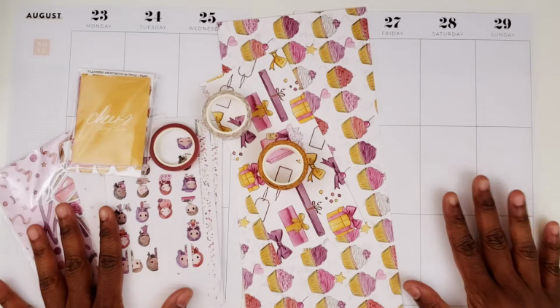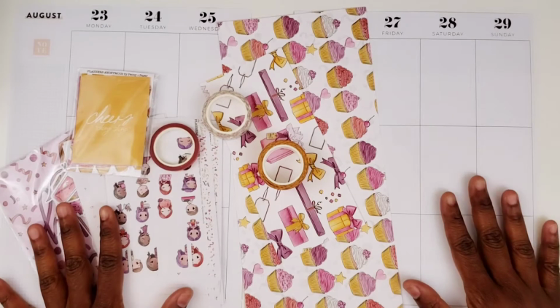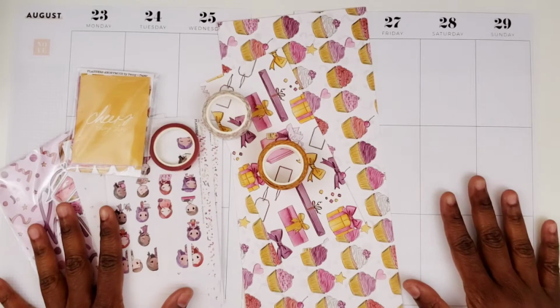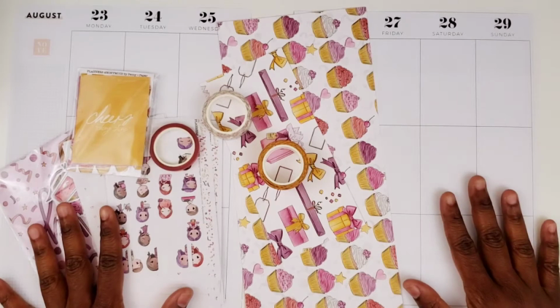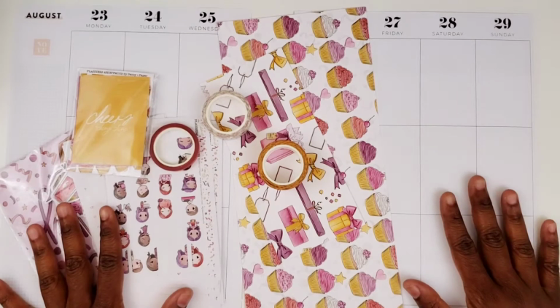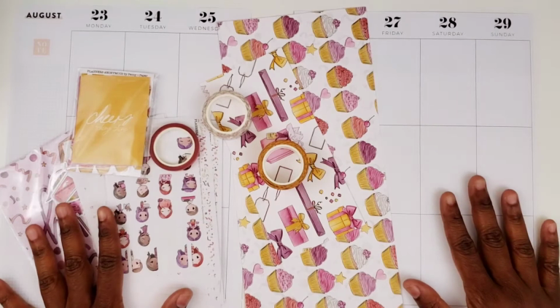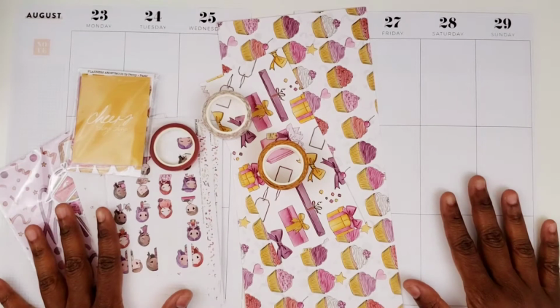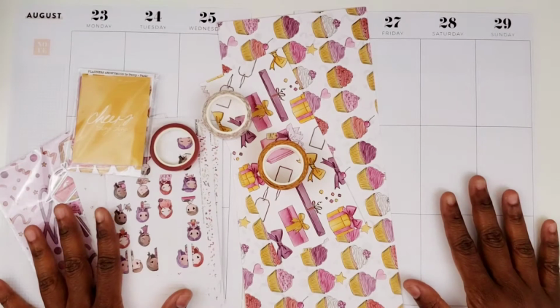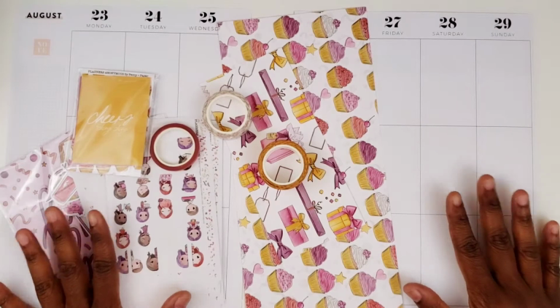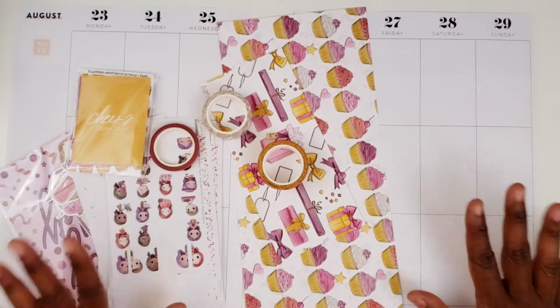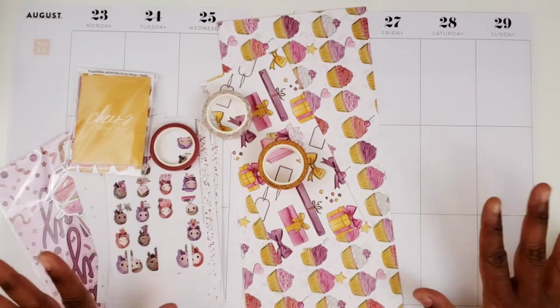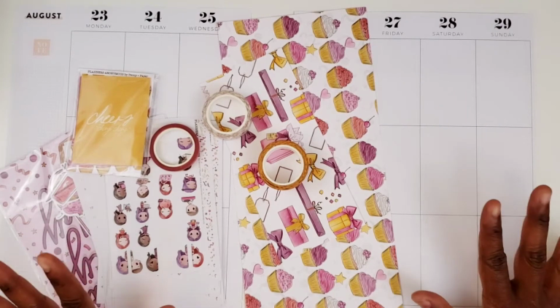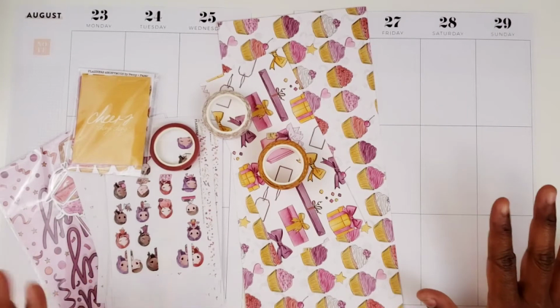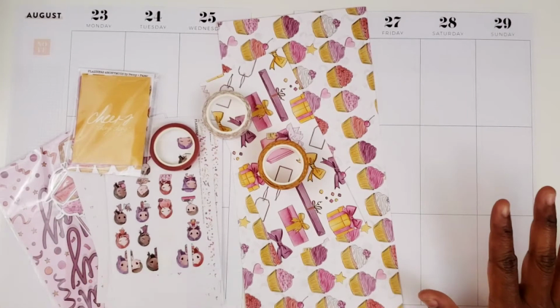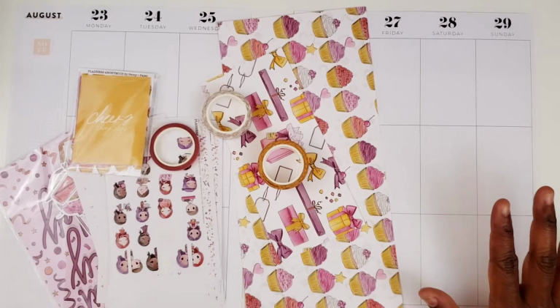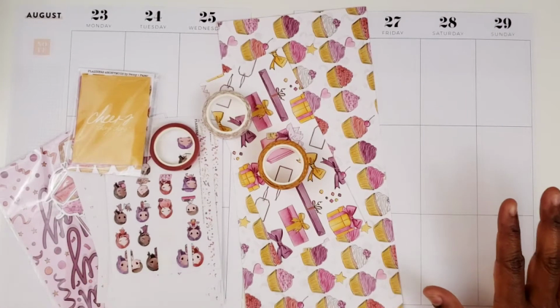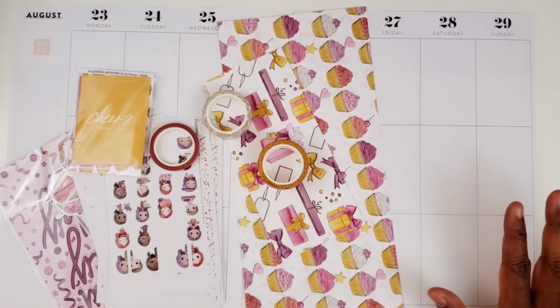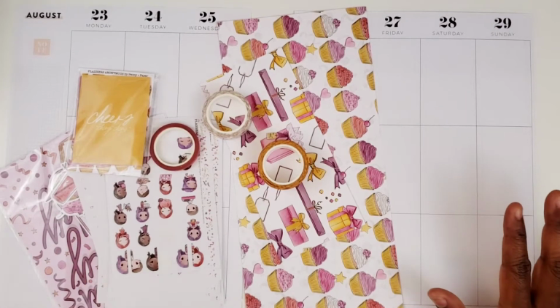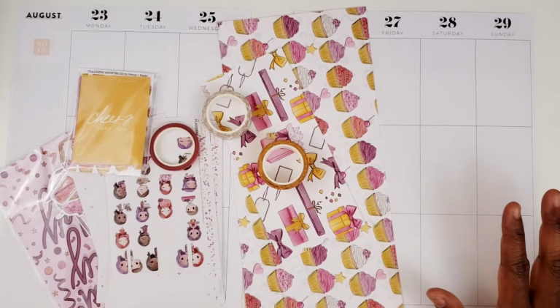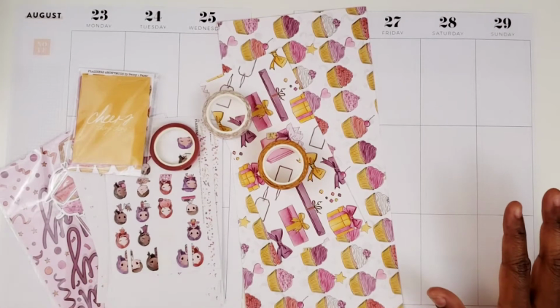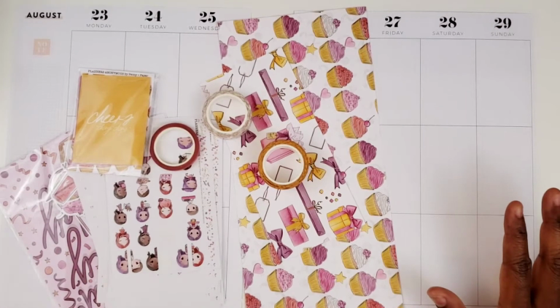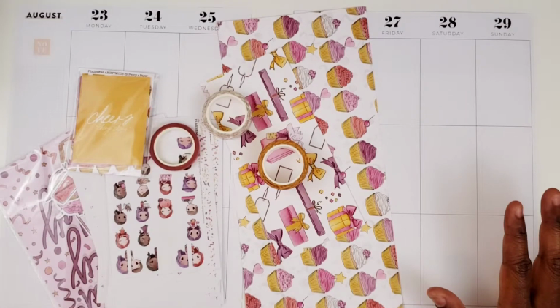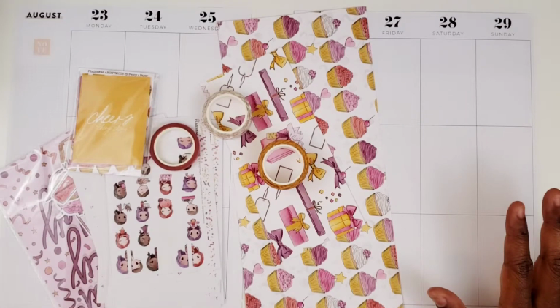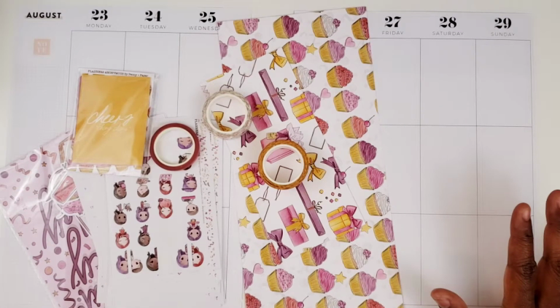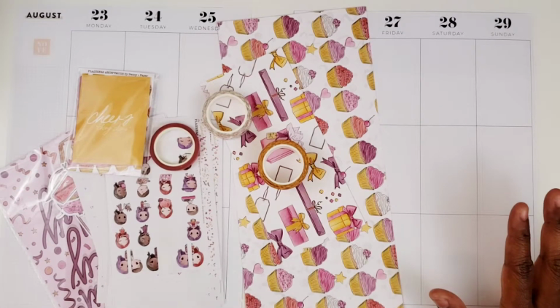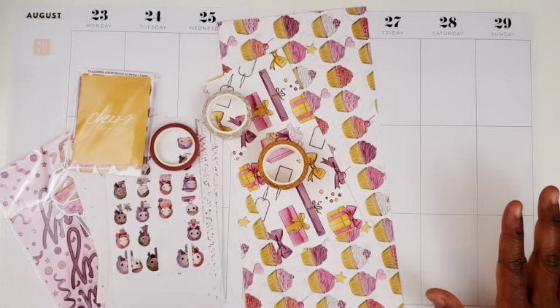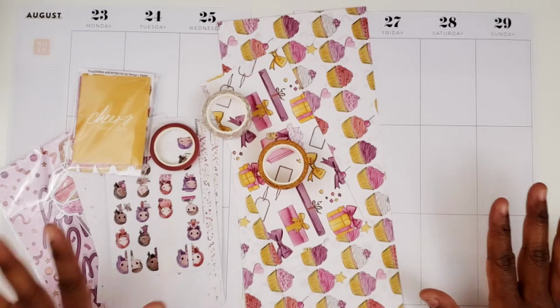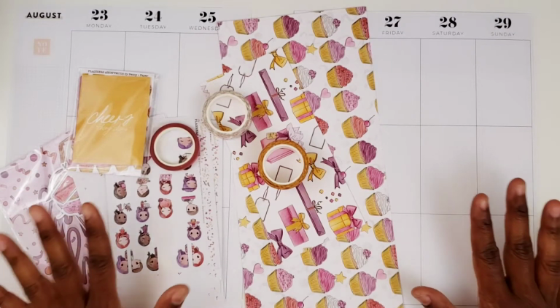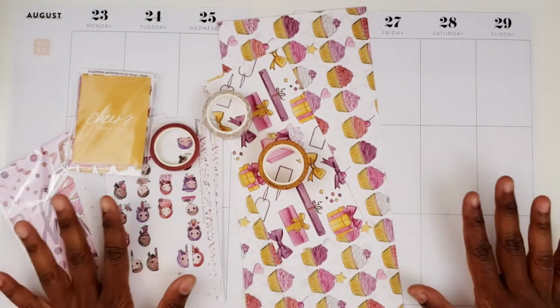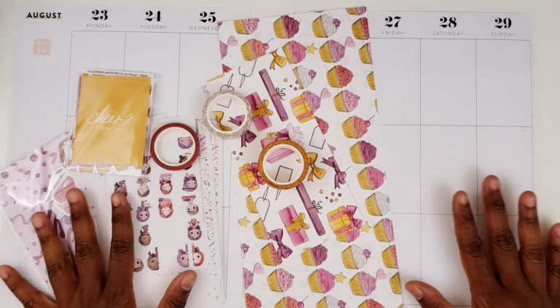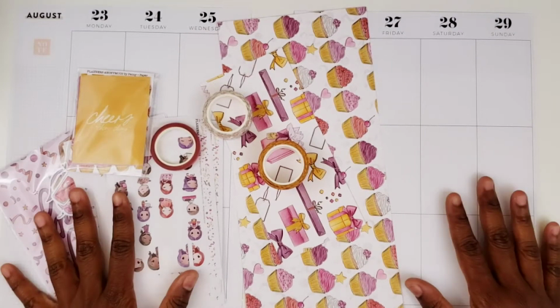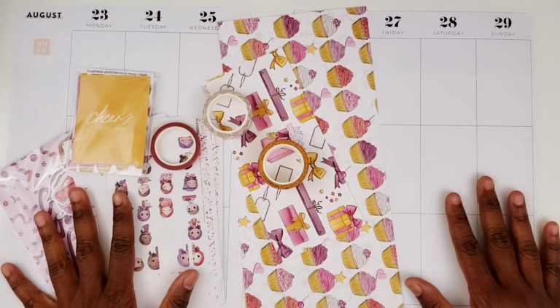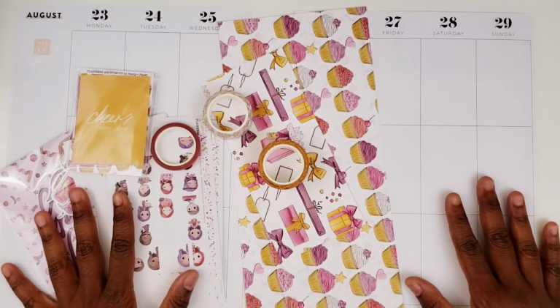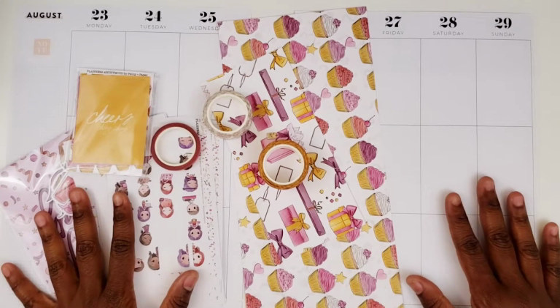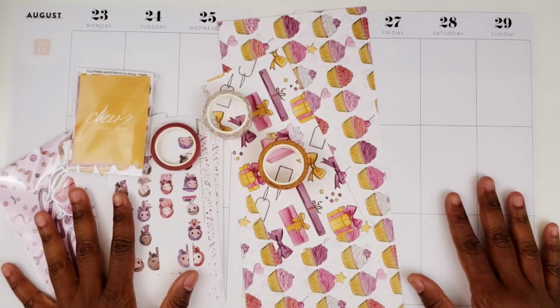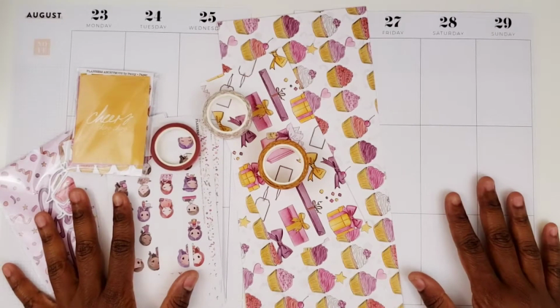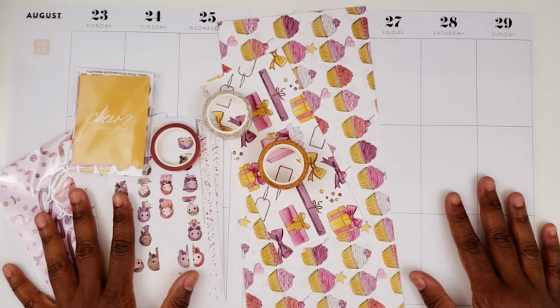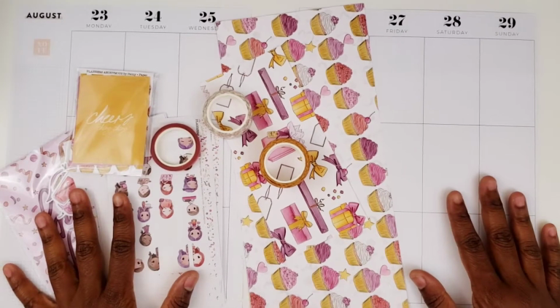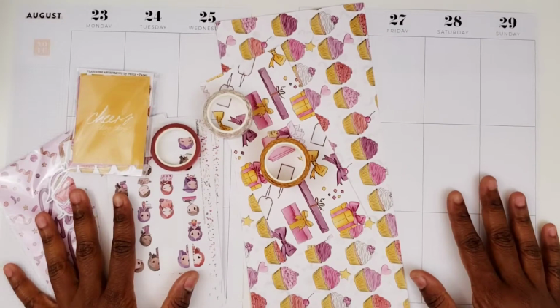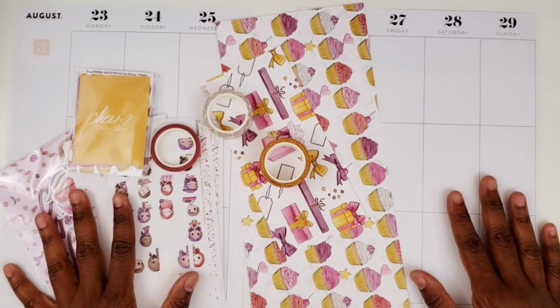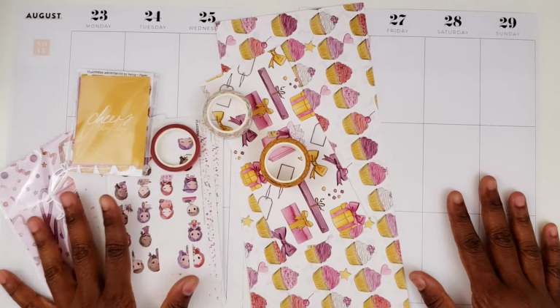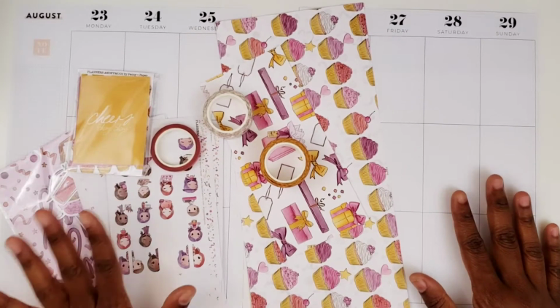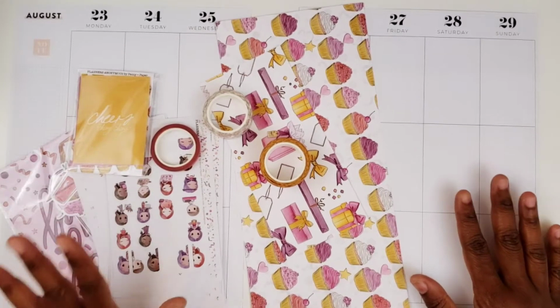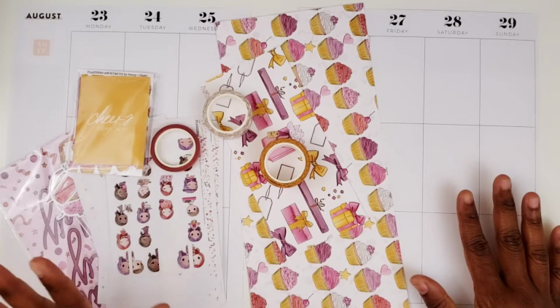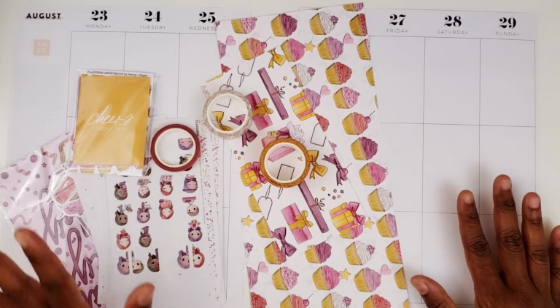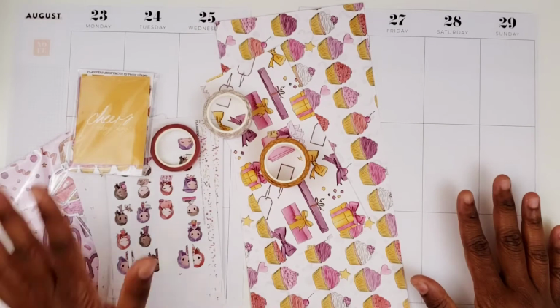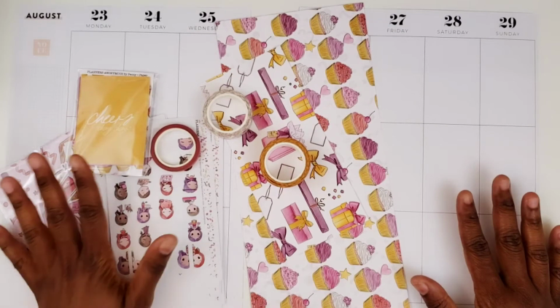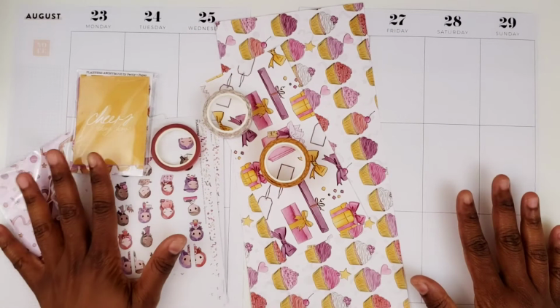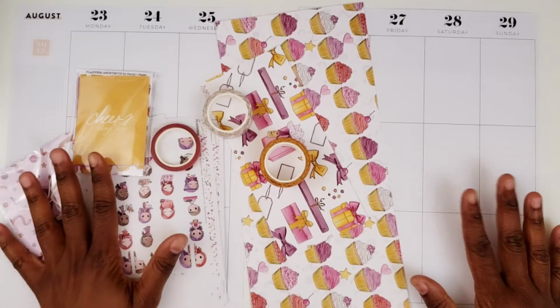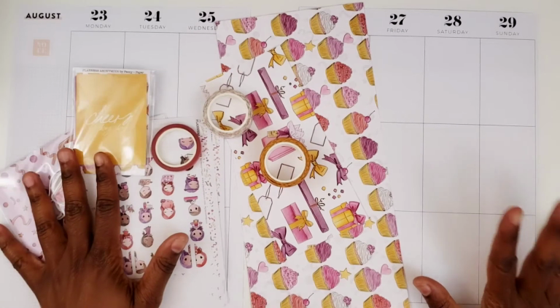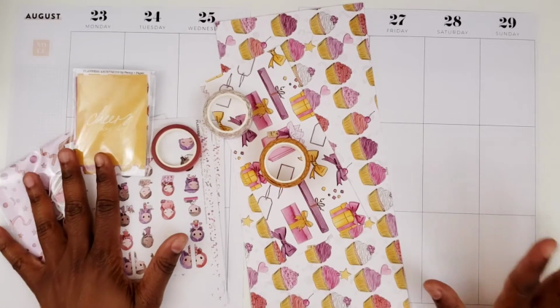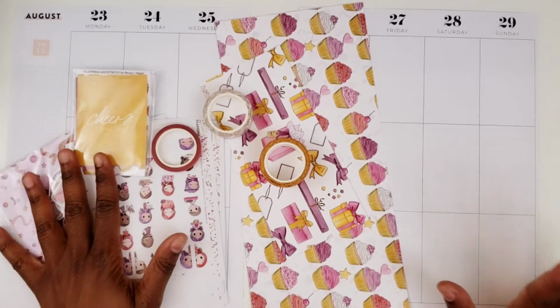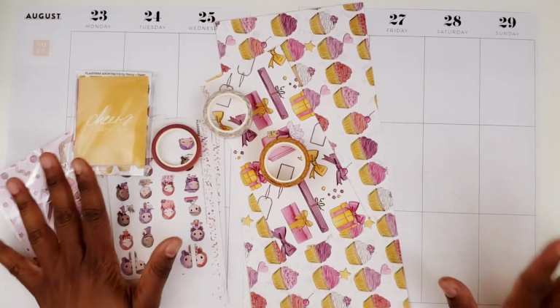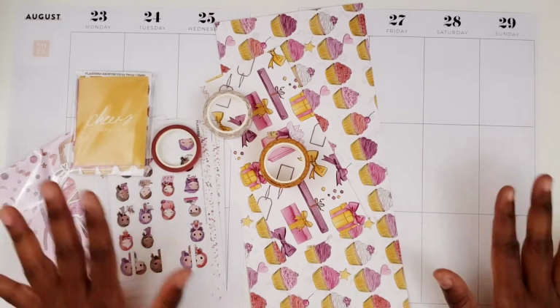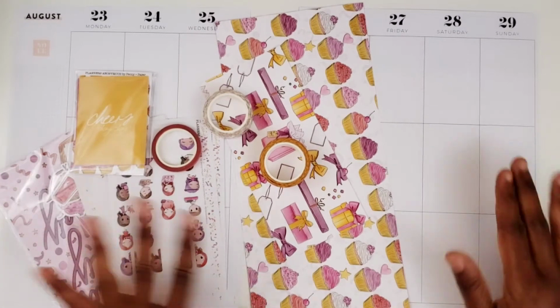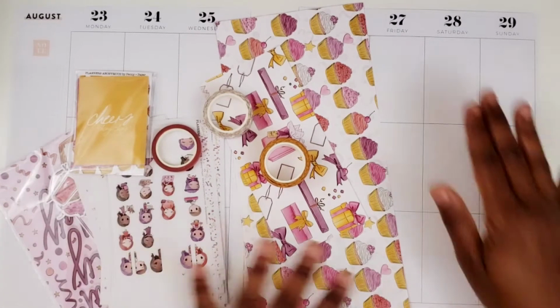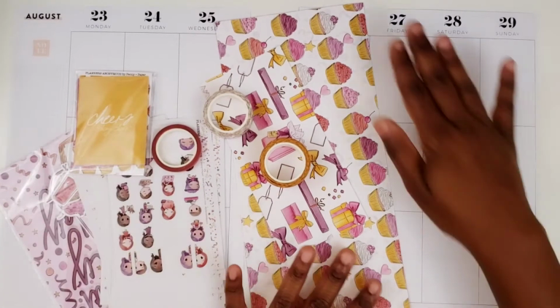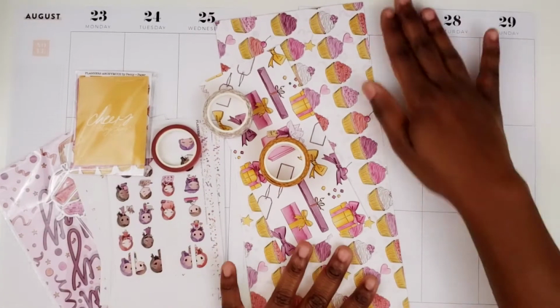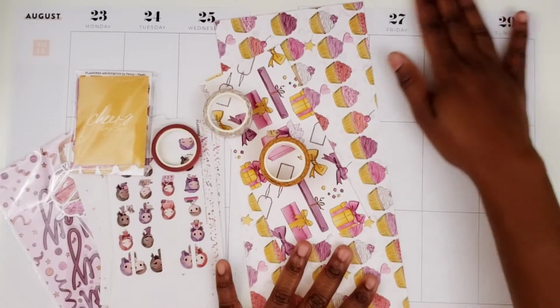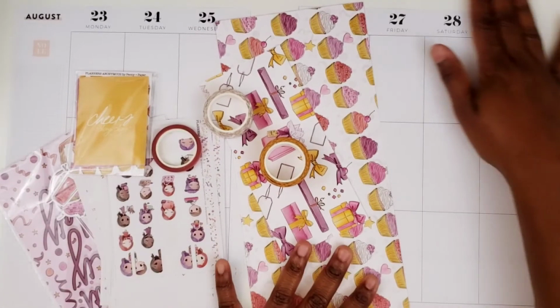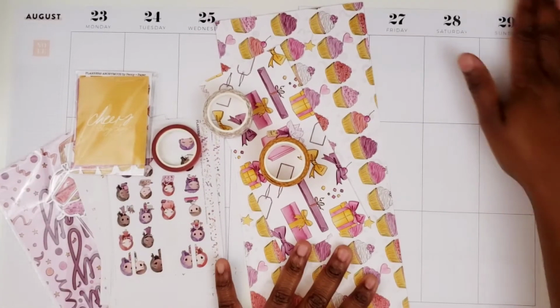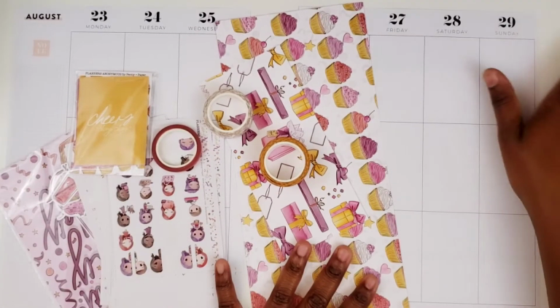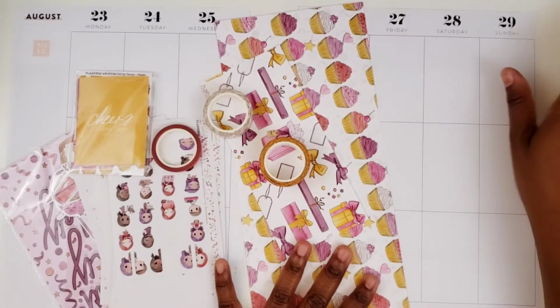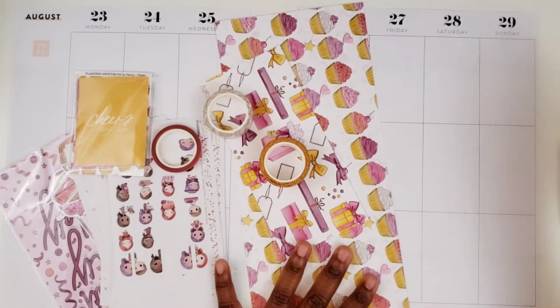Hi, this is T-Mega with Patriots Pumps & Plane. I'm here with the Plan With Me video and my Big Happy Planner for the week of August 23rd through the 29th.